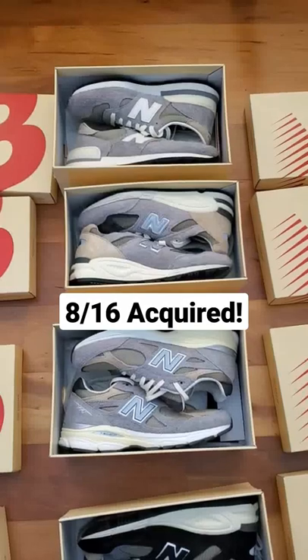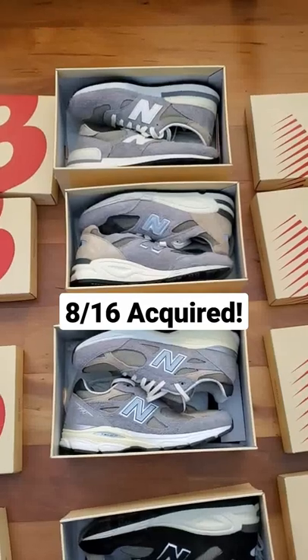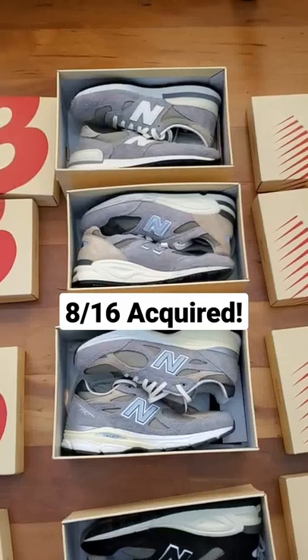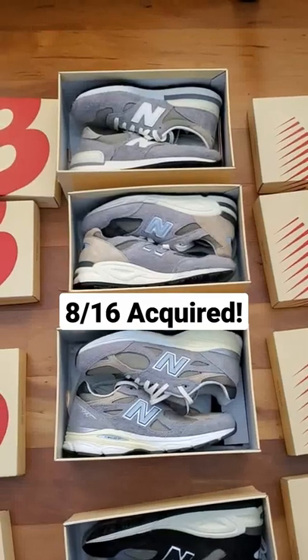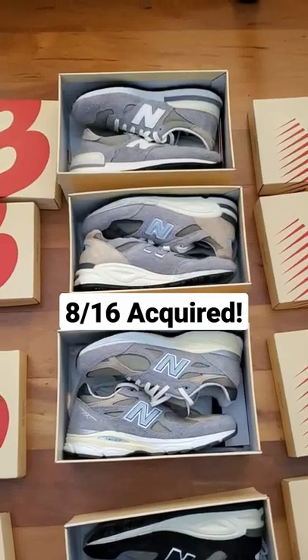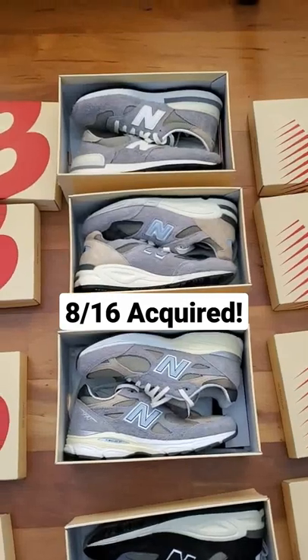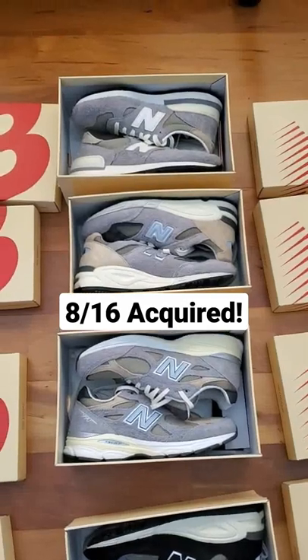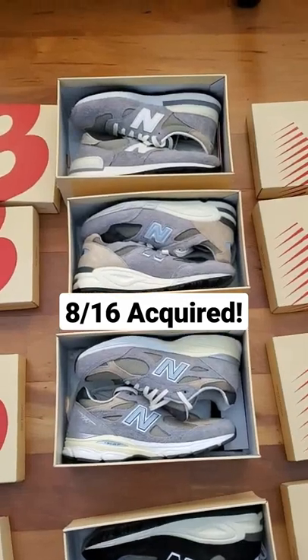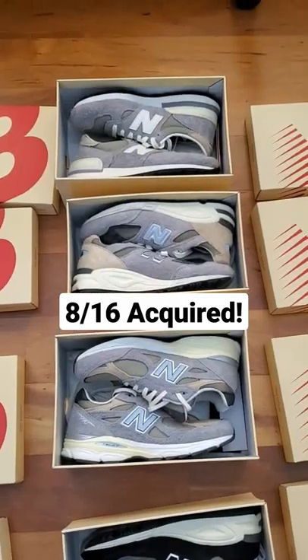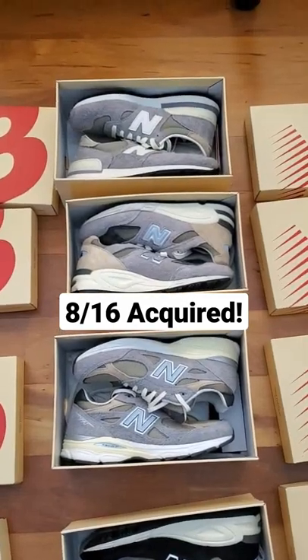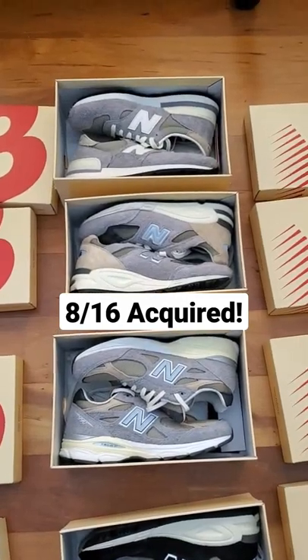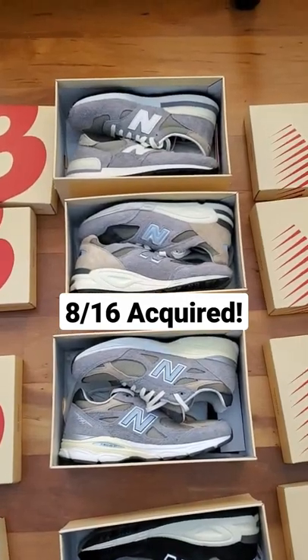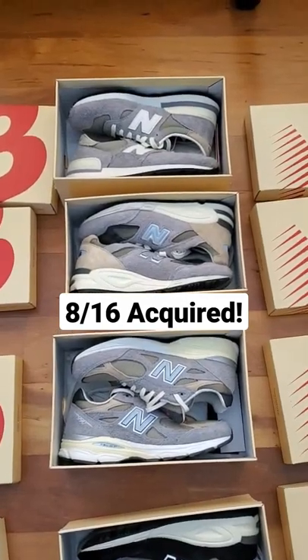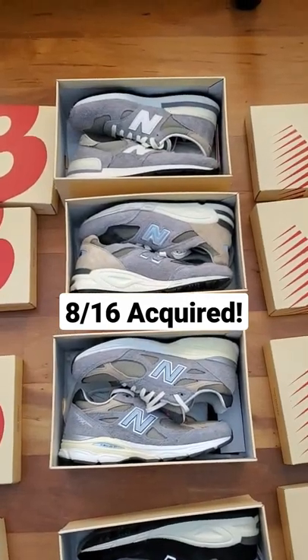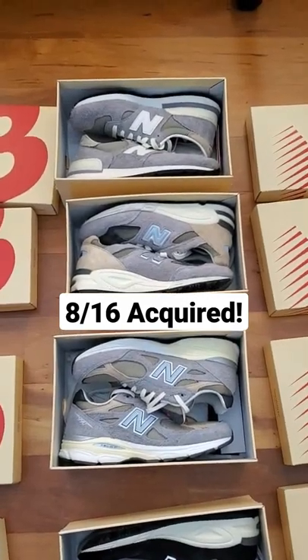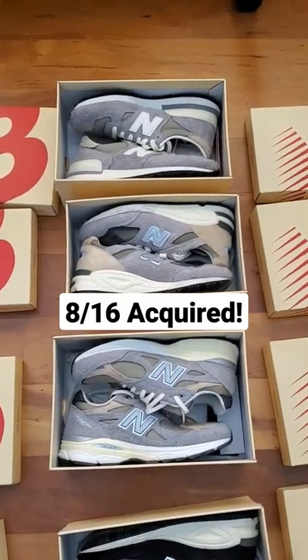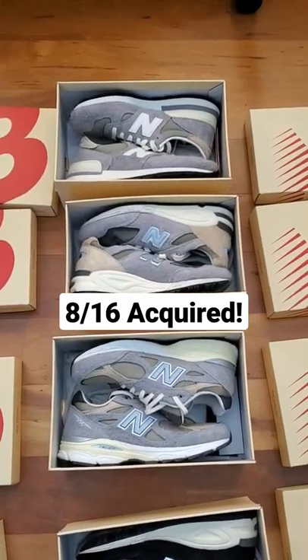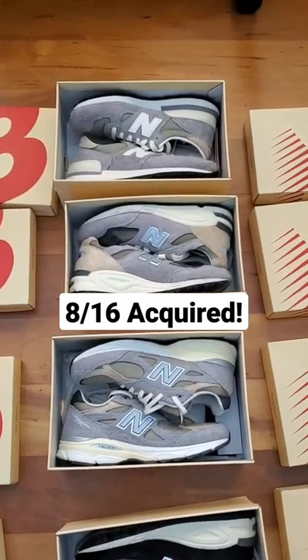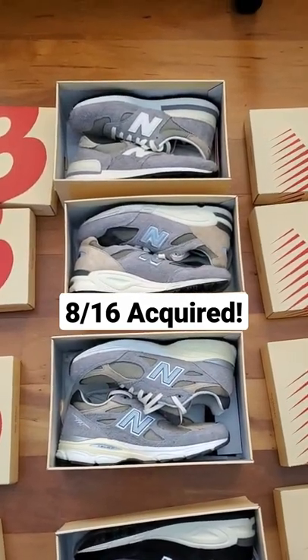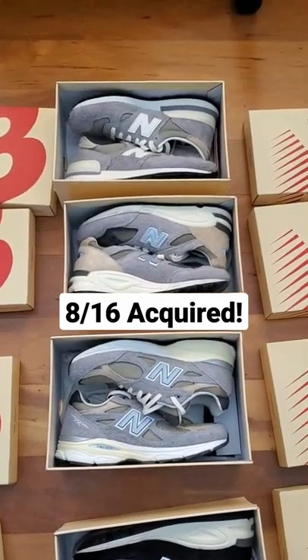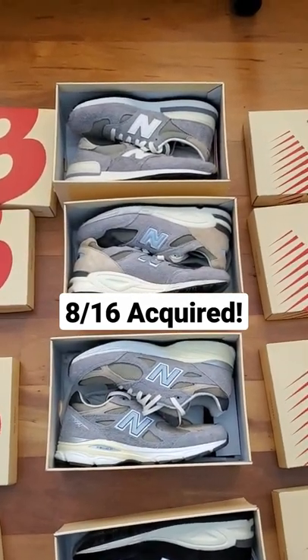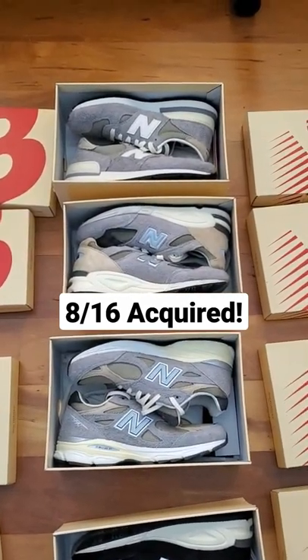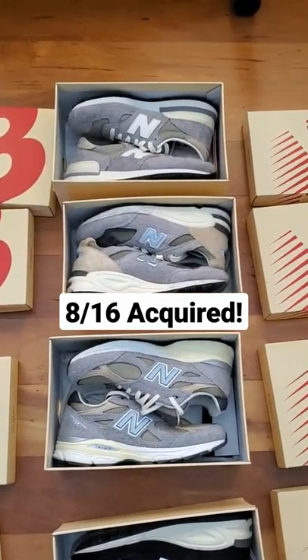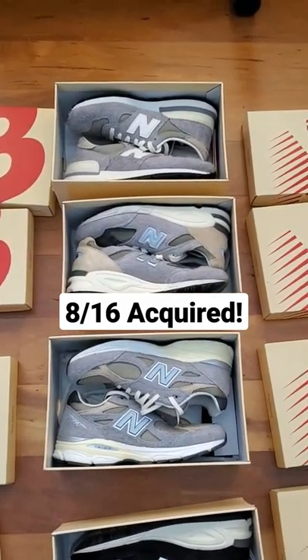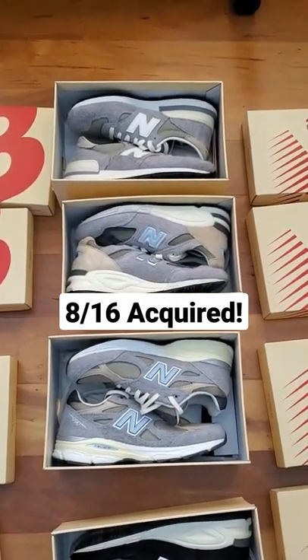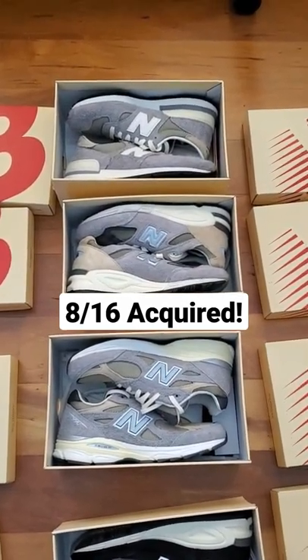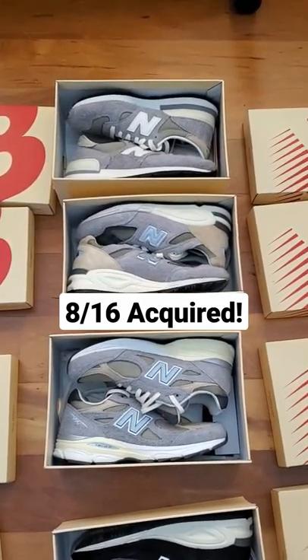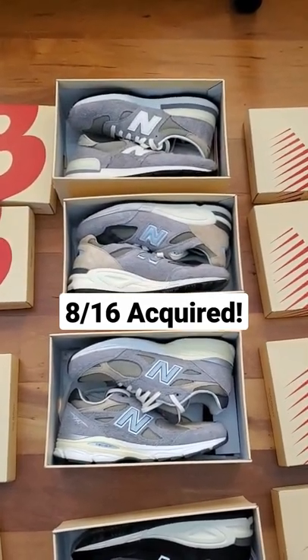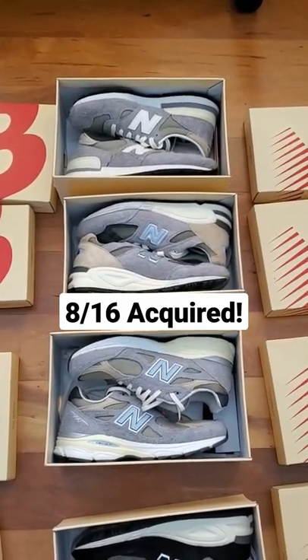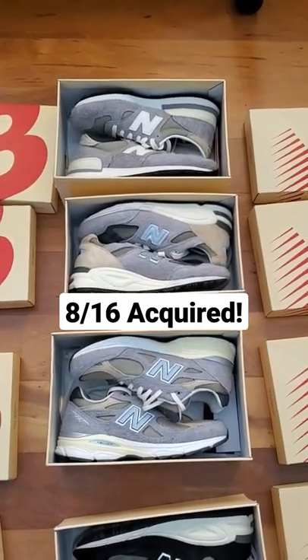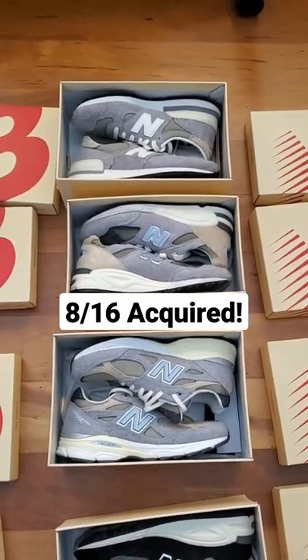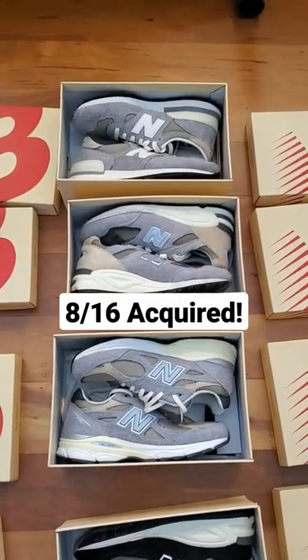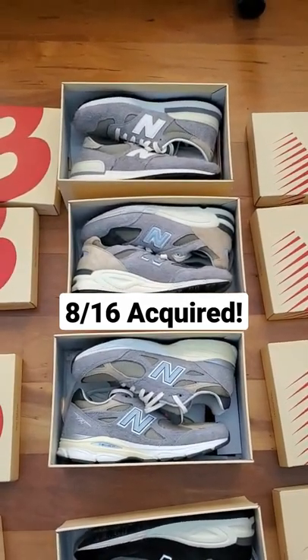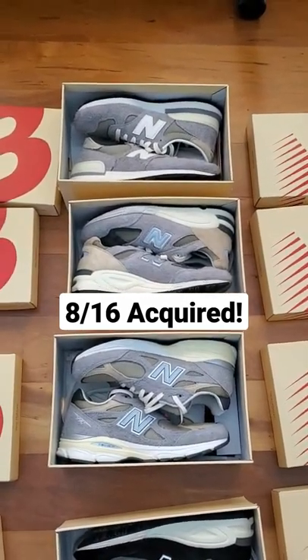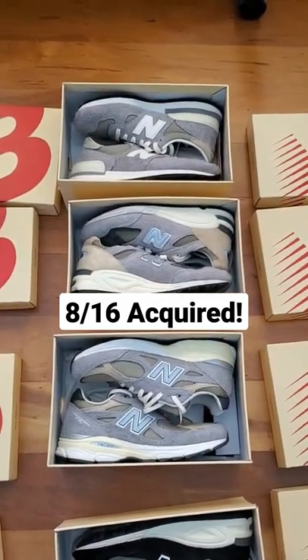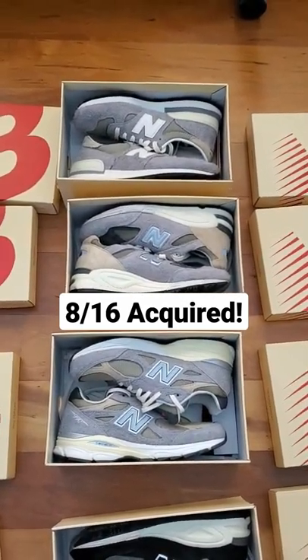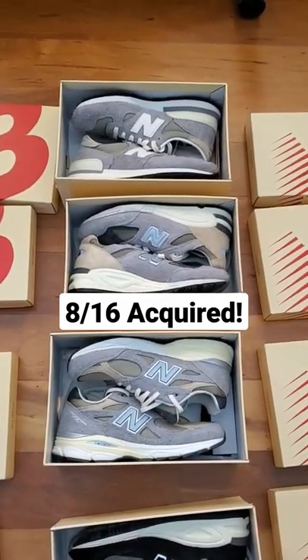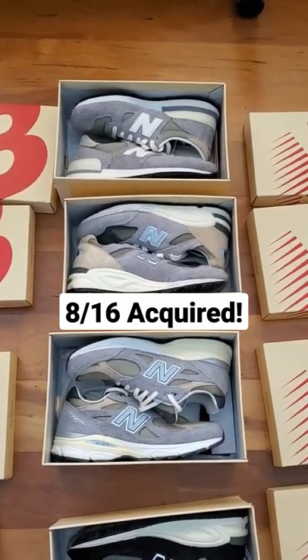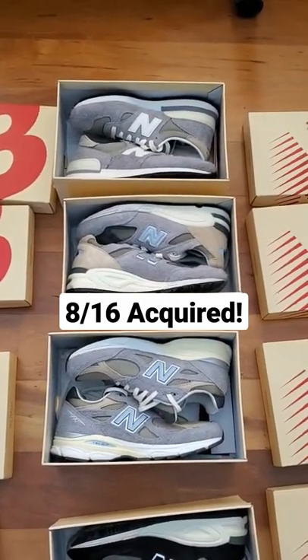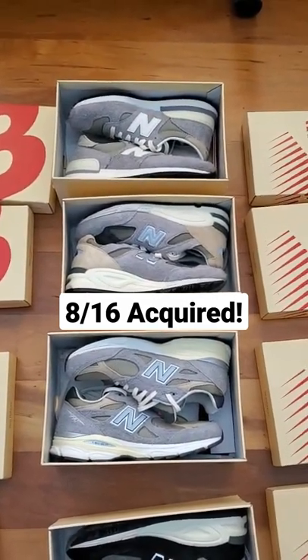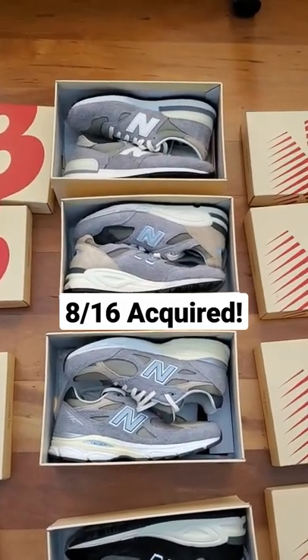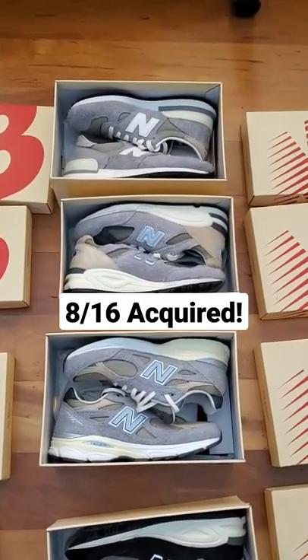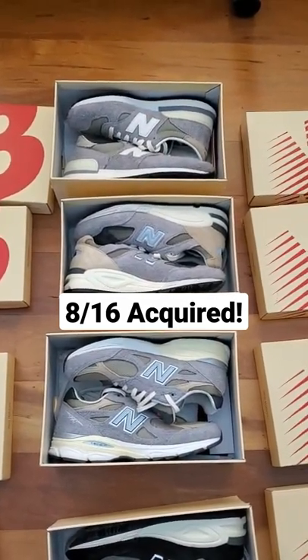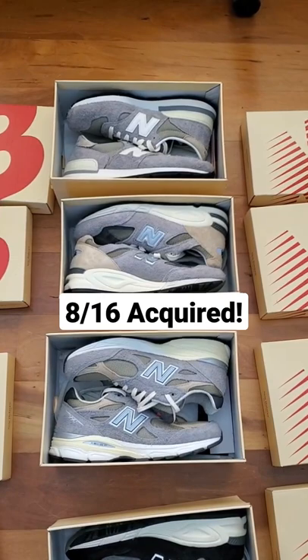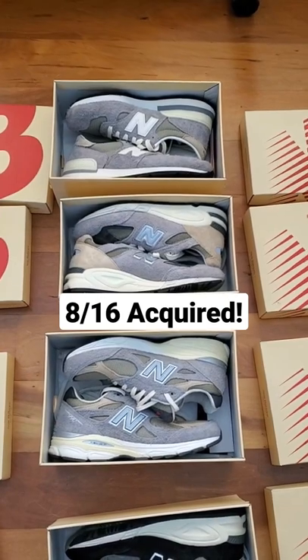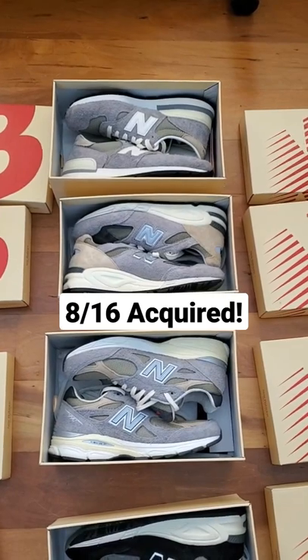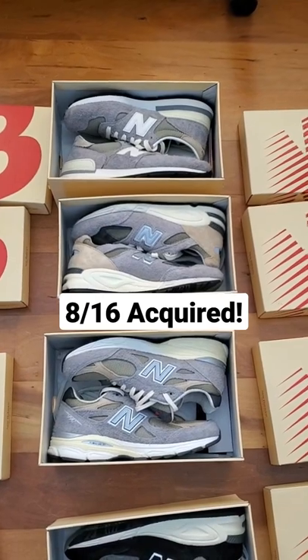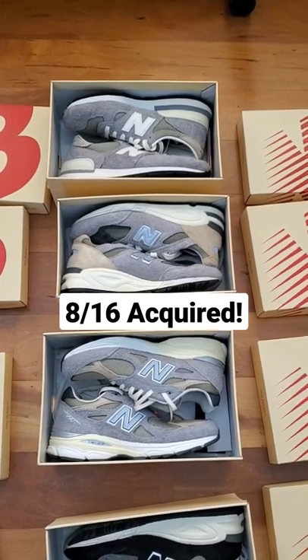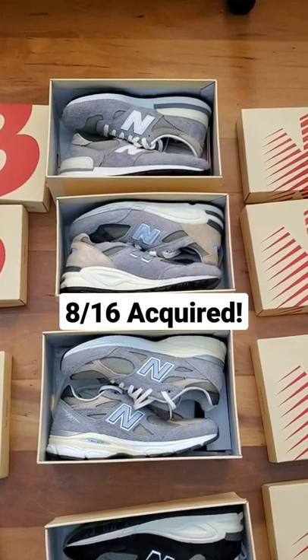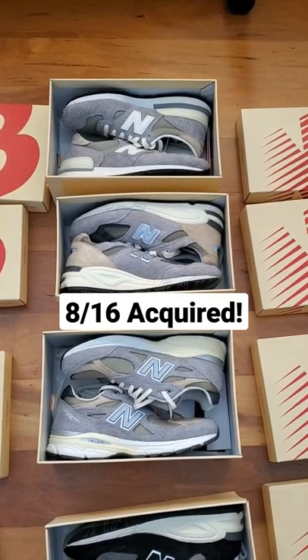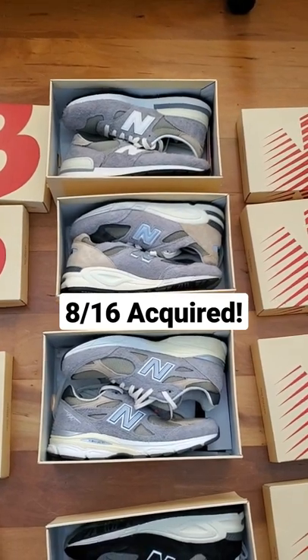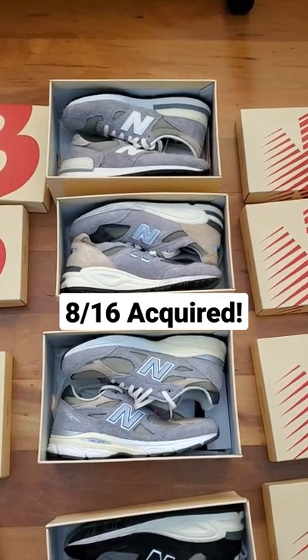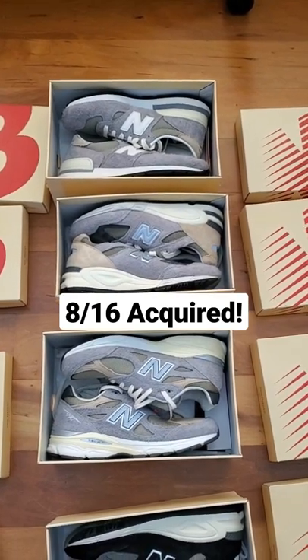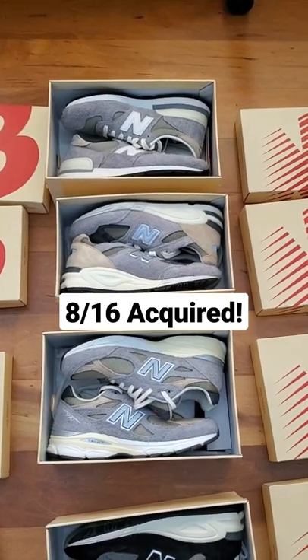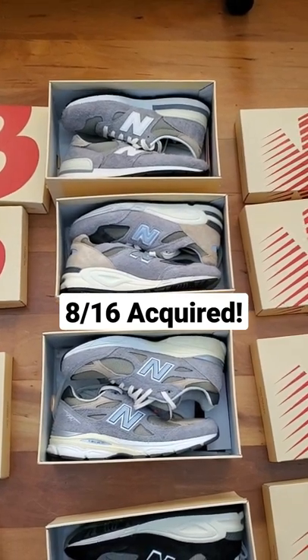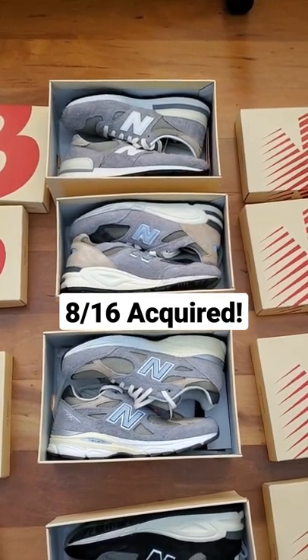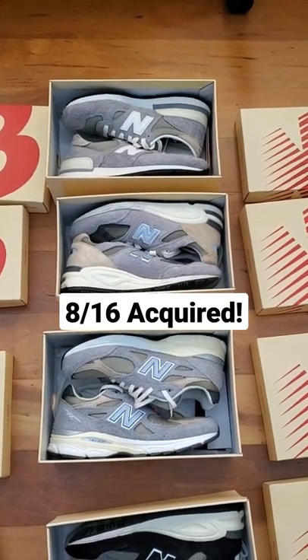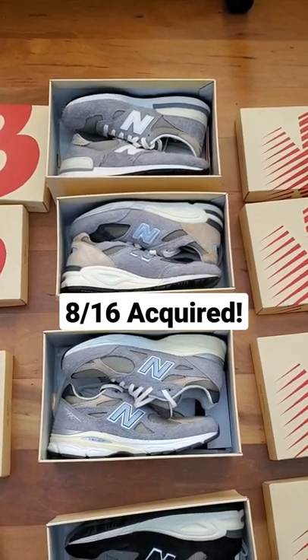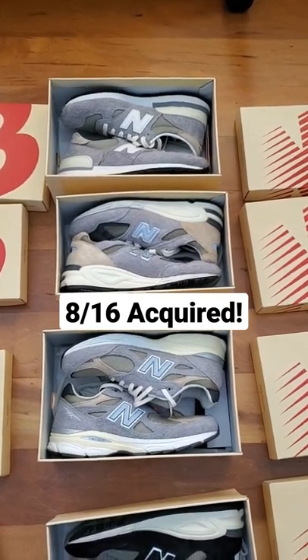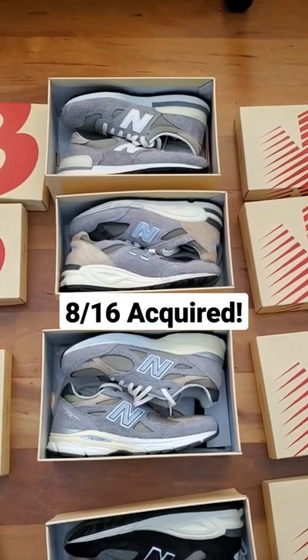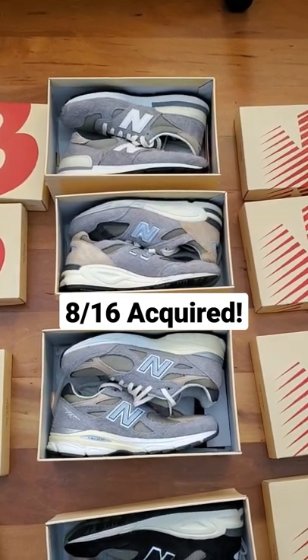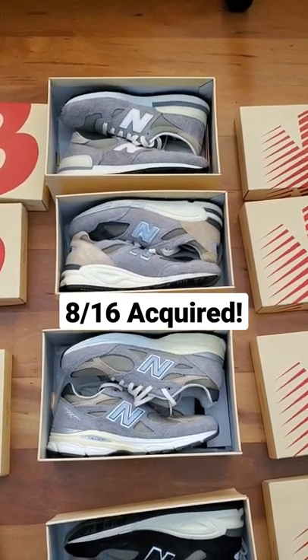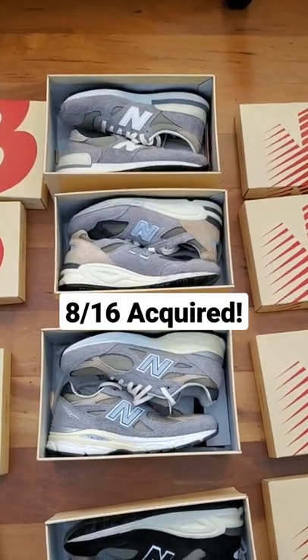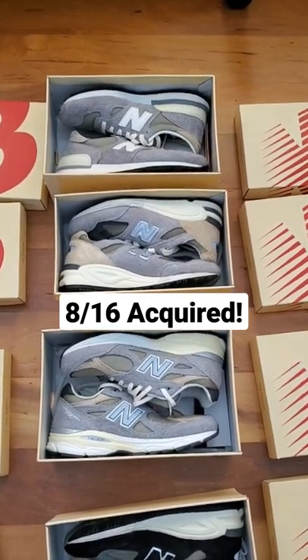I've completed the first half of the Teddy 16. I have all eight initial pairs. There have been four initial colorways.